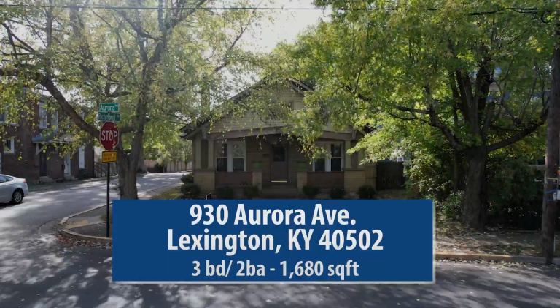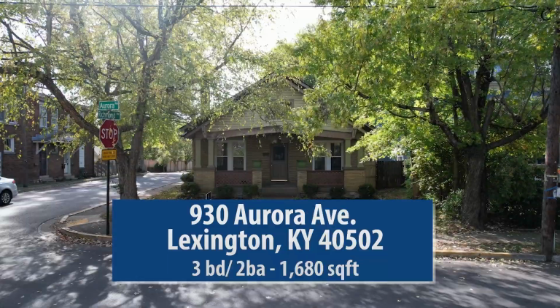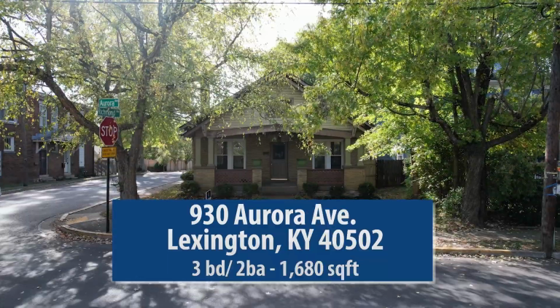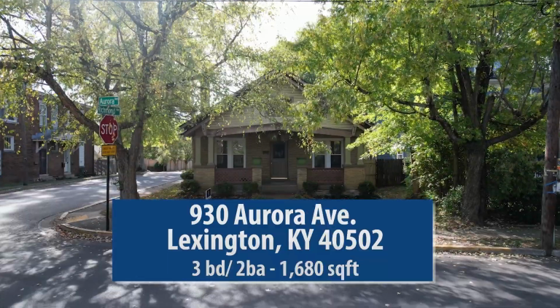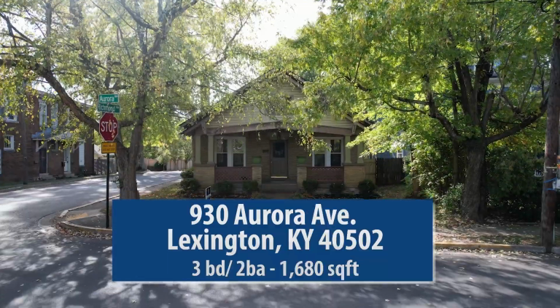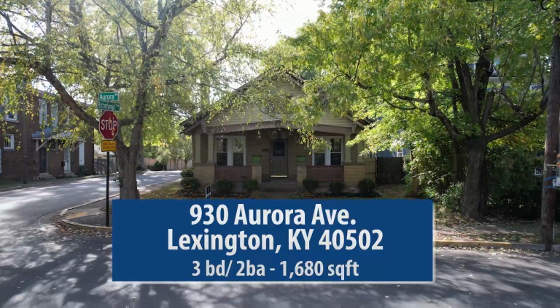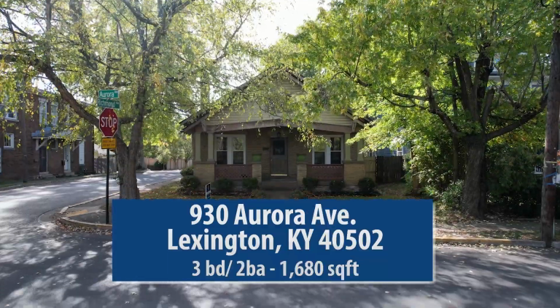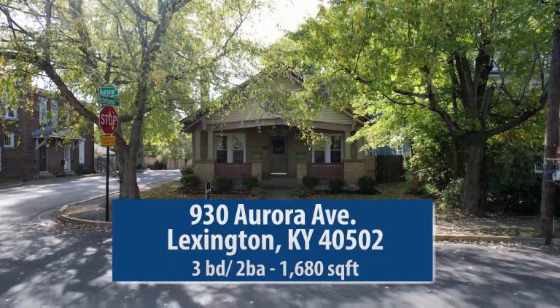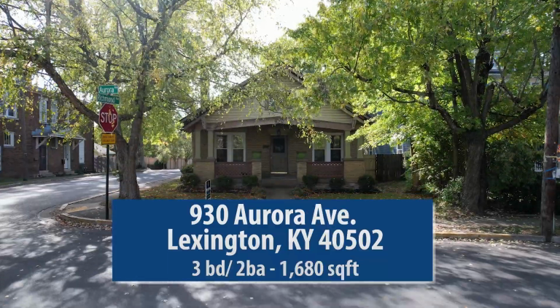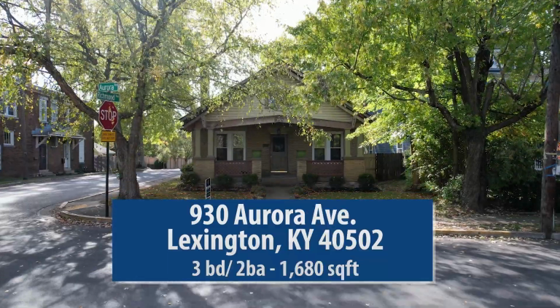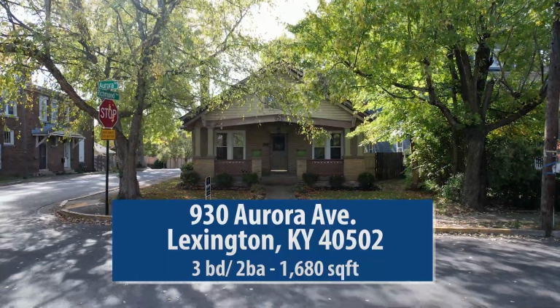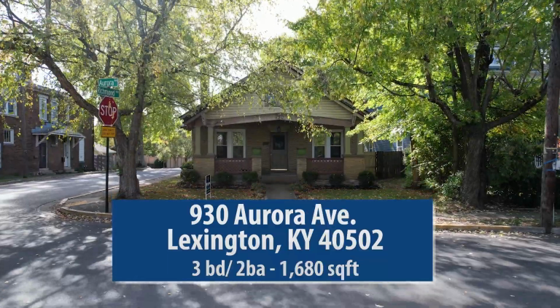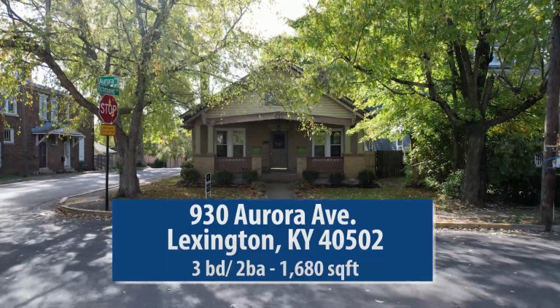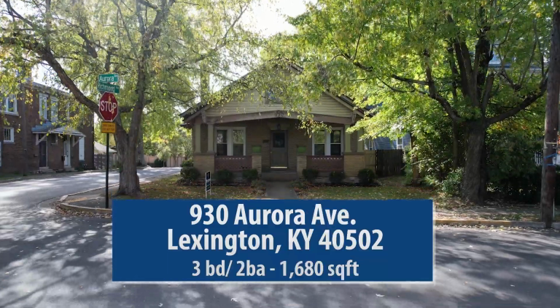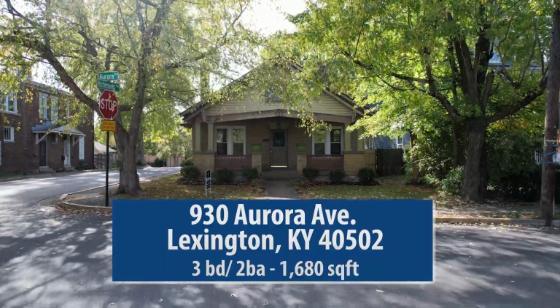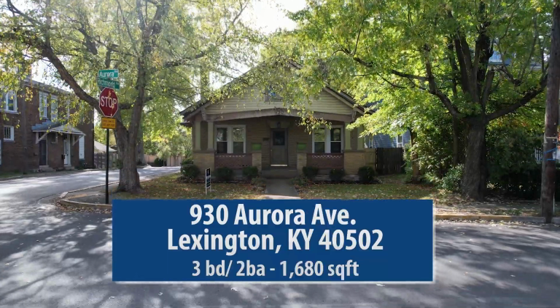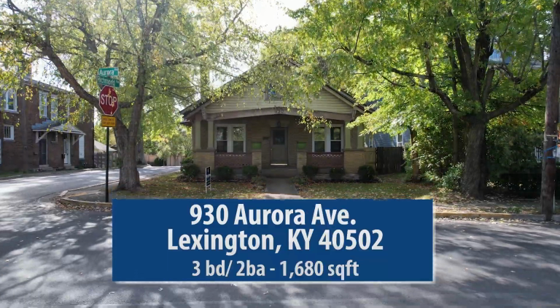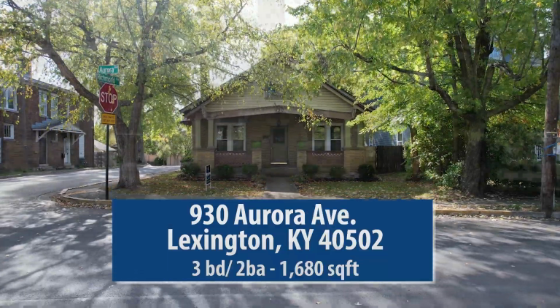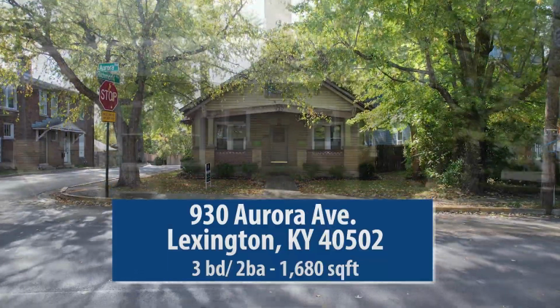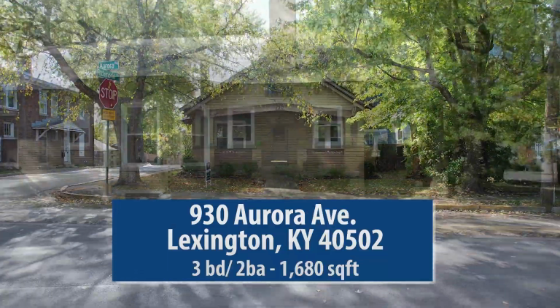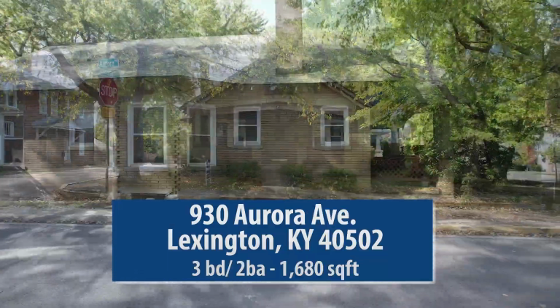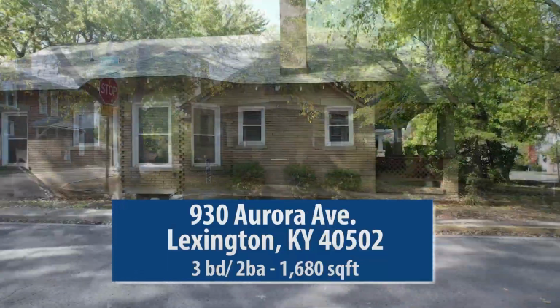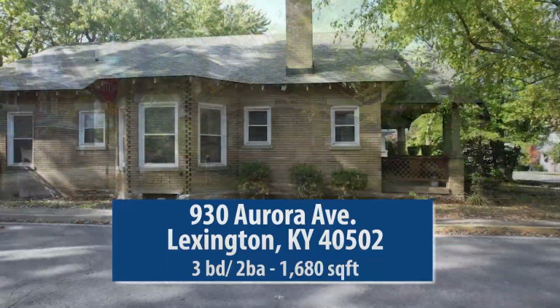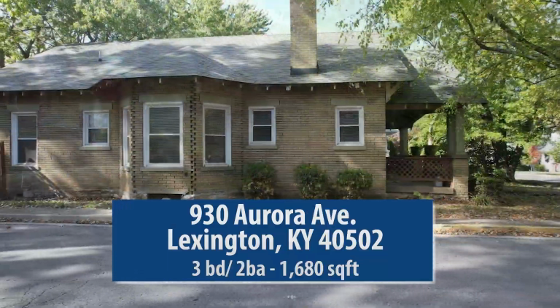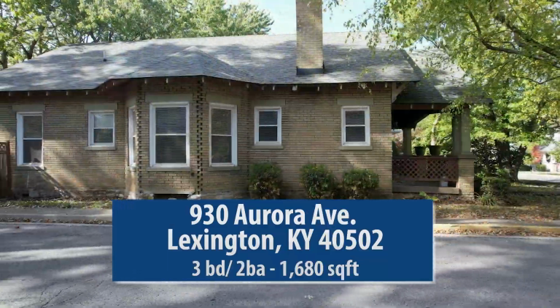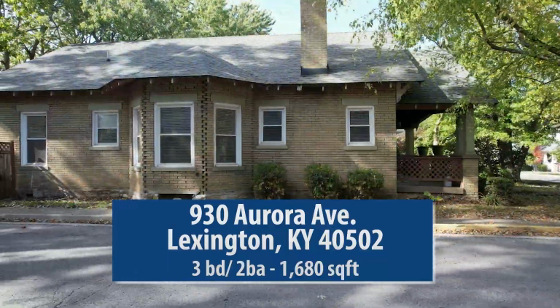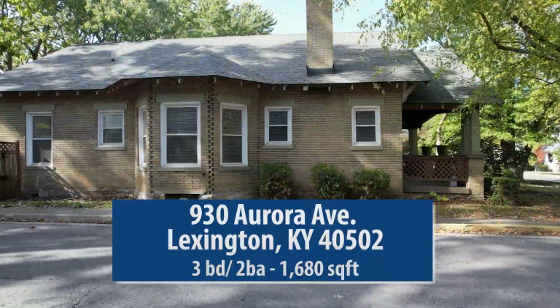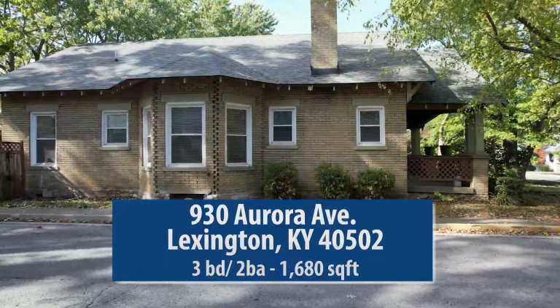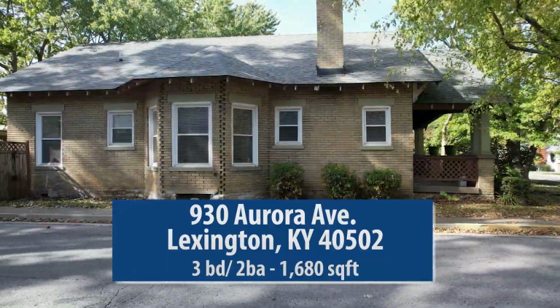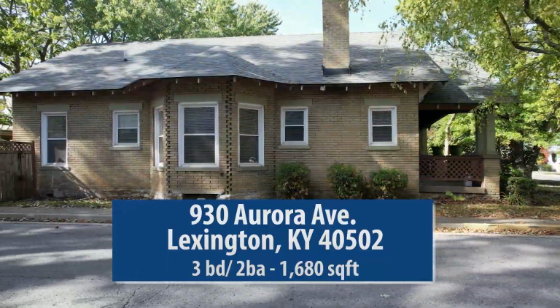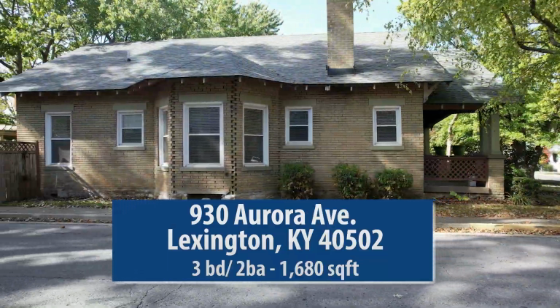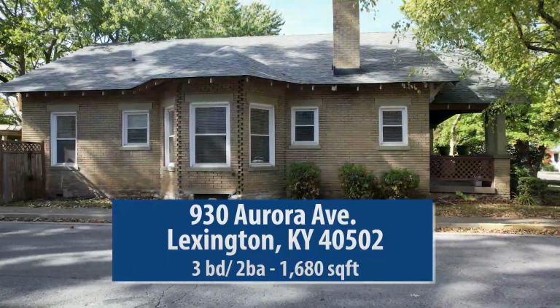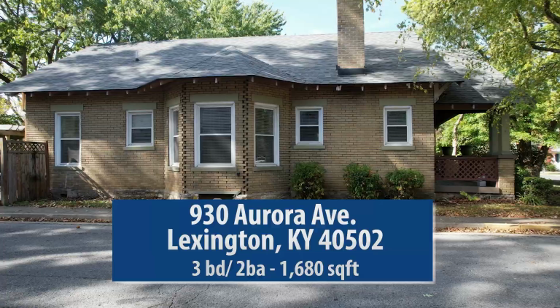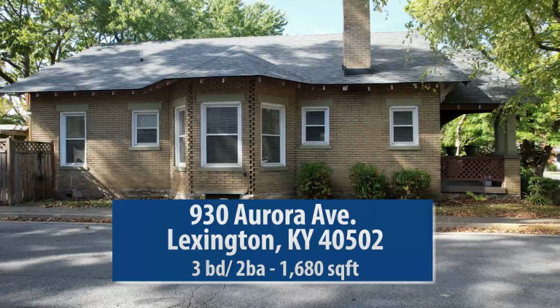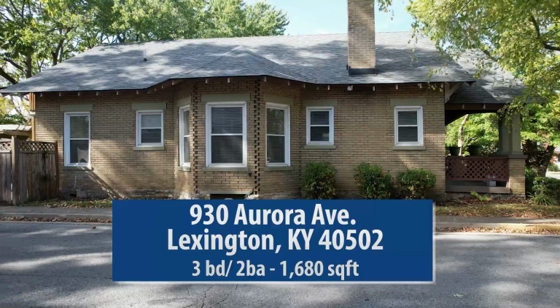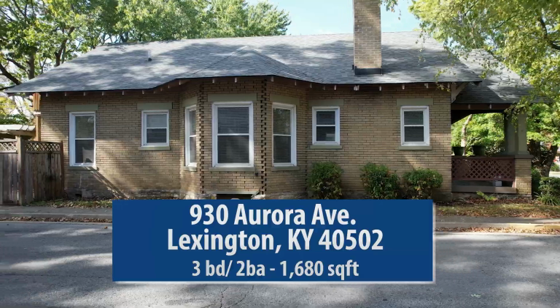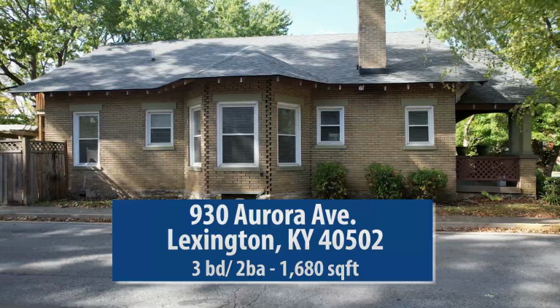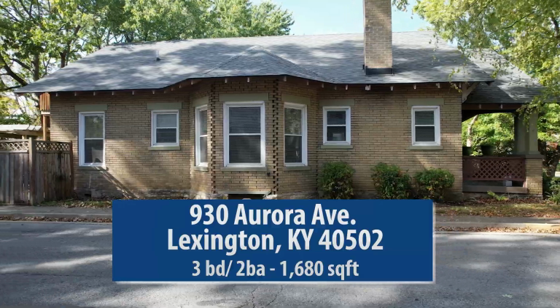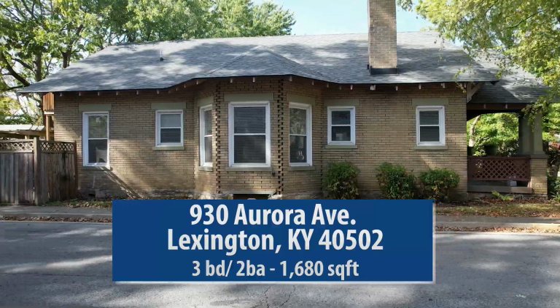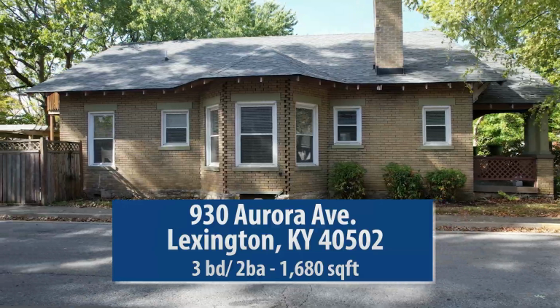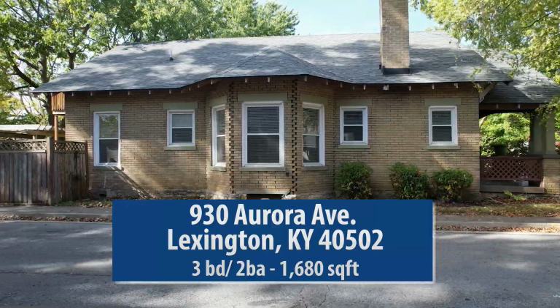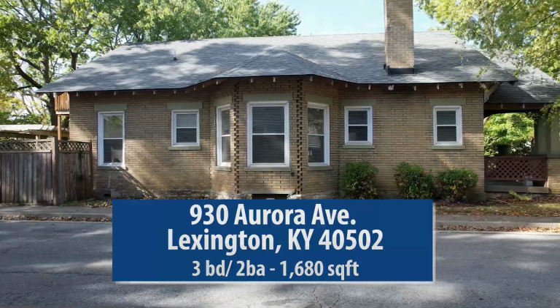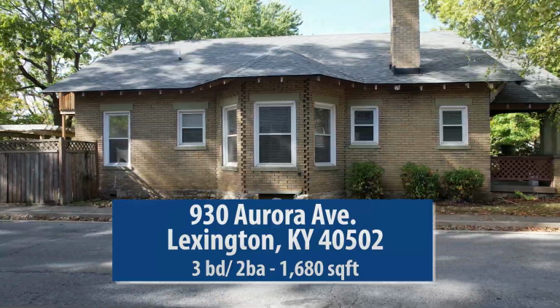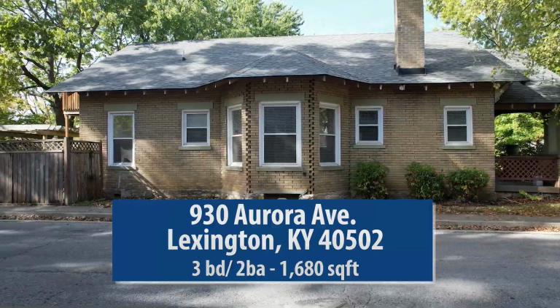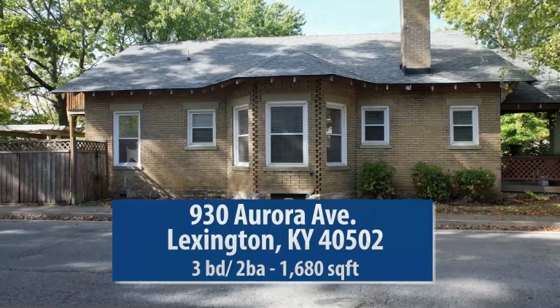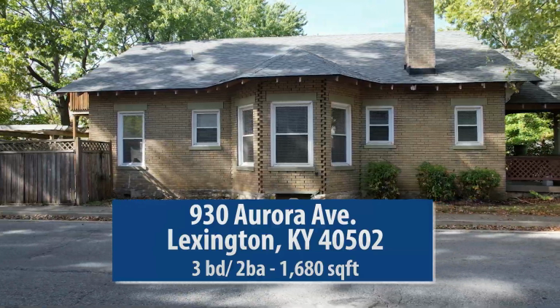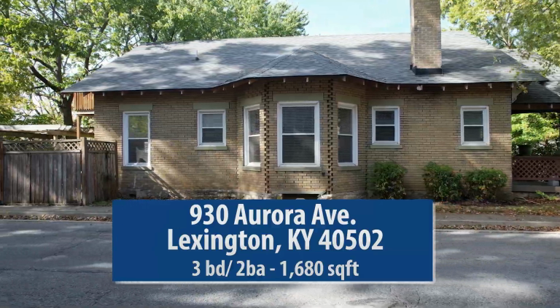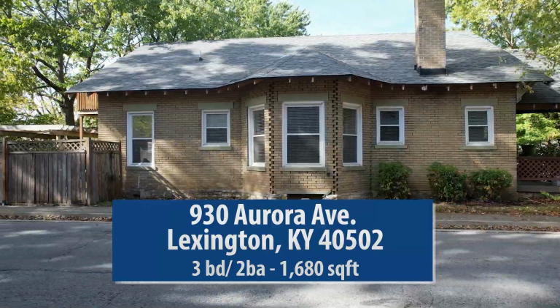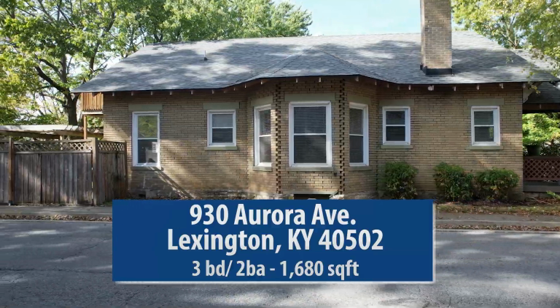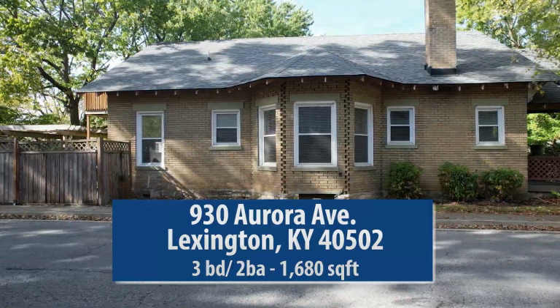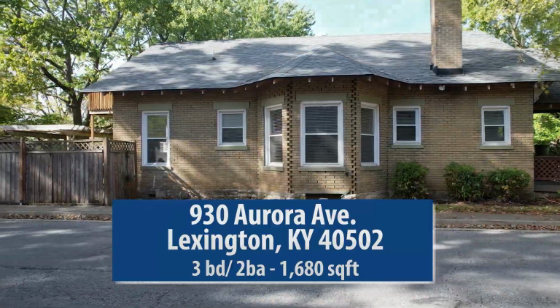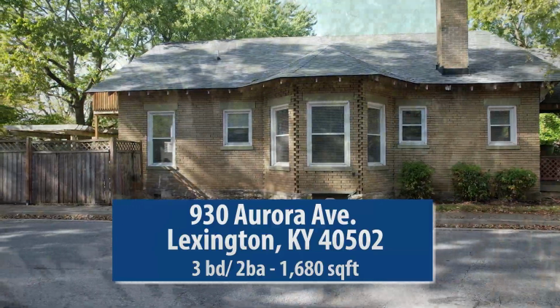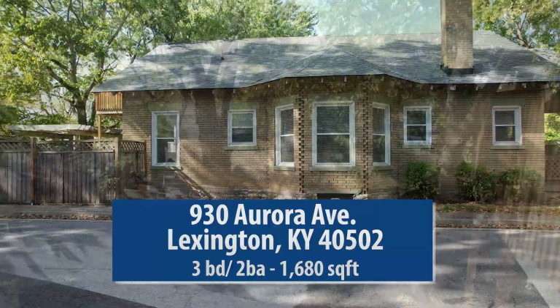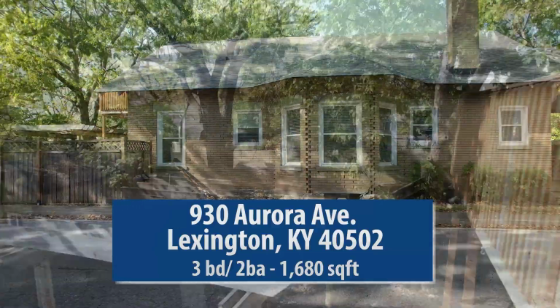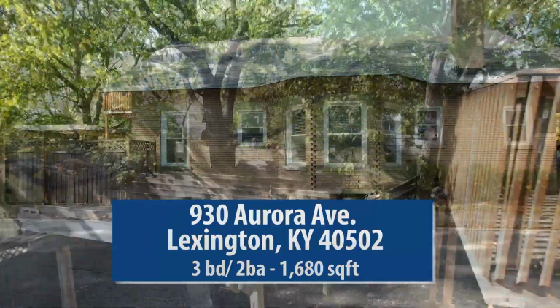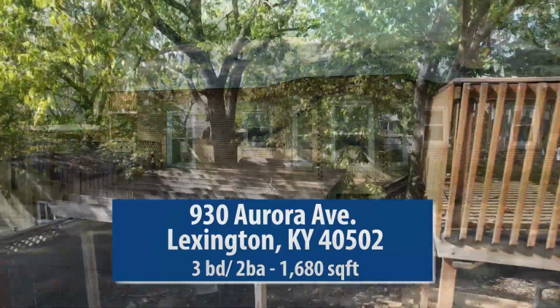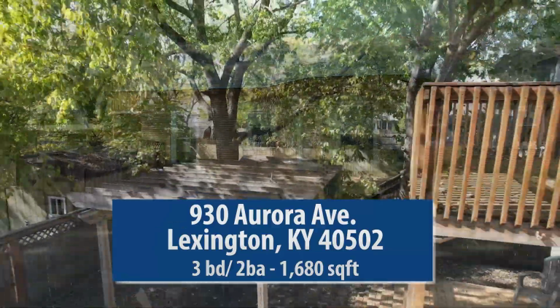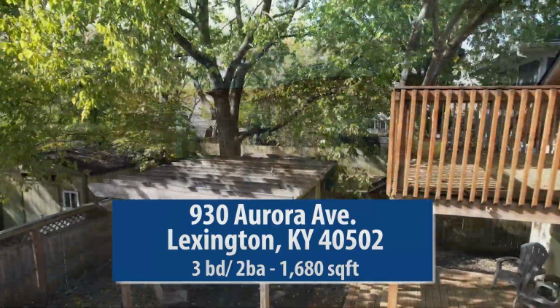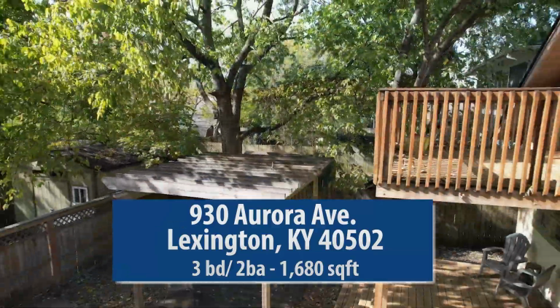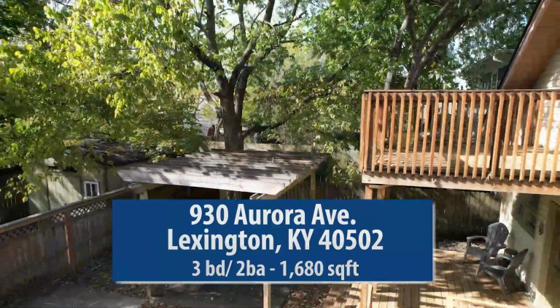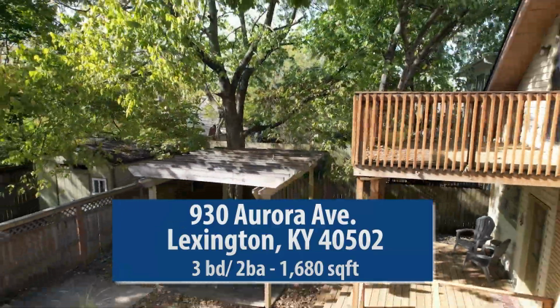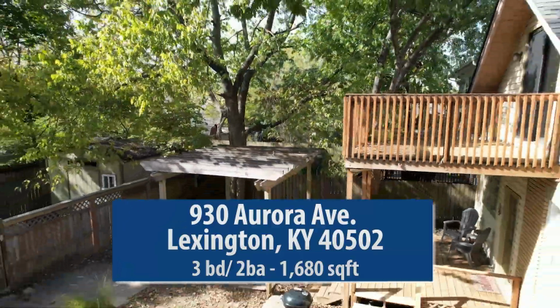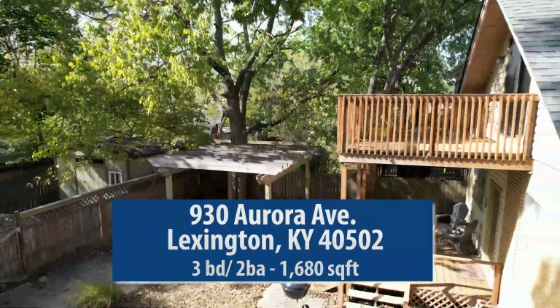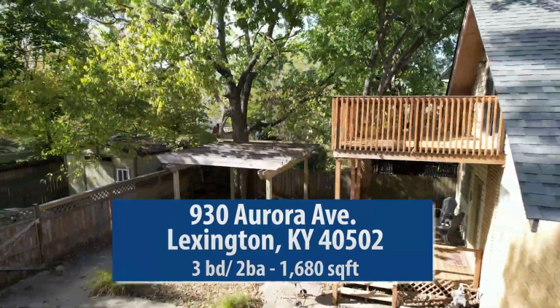We're here today at 930 Aurora Avenue, Lexington, Kentucky, 40502. This is a 3-2 with 1,680 square feet.